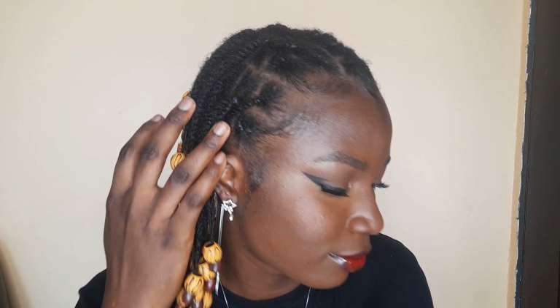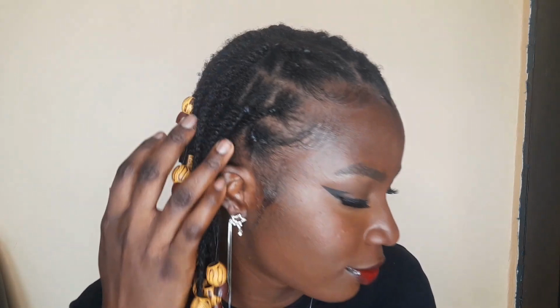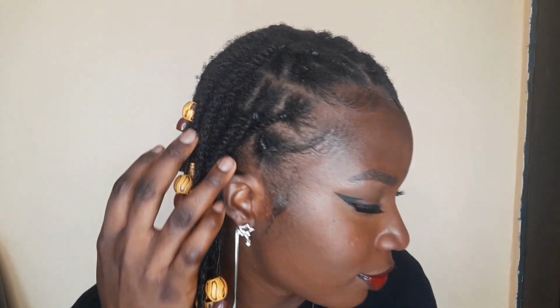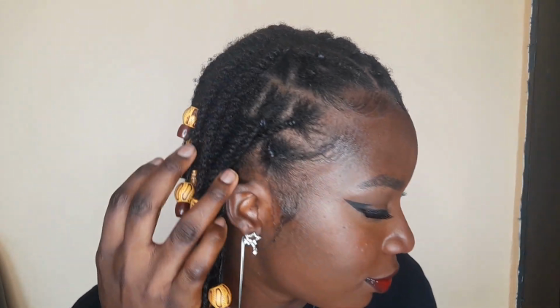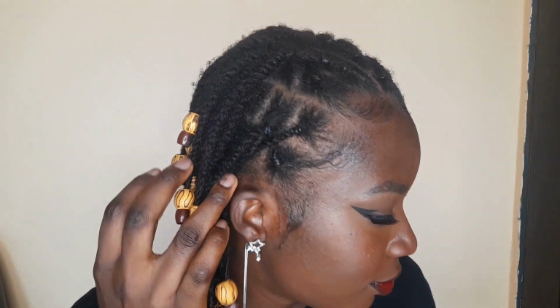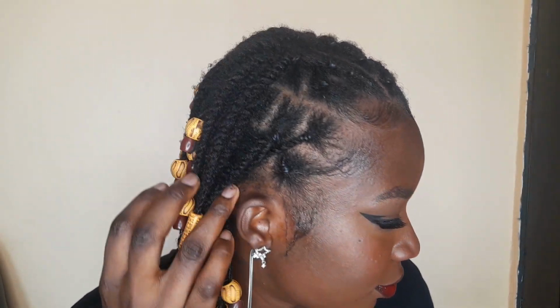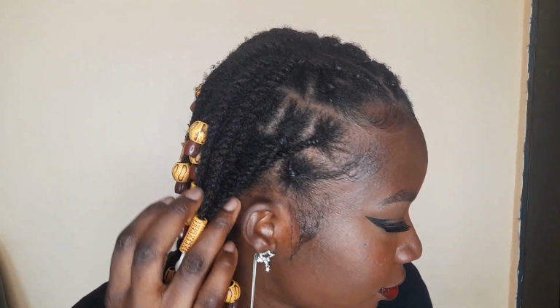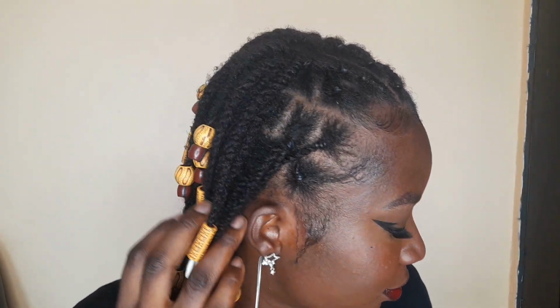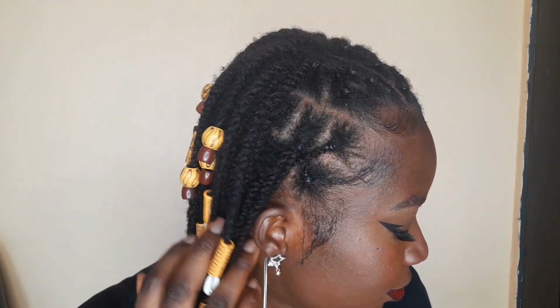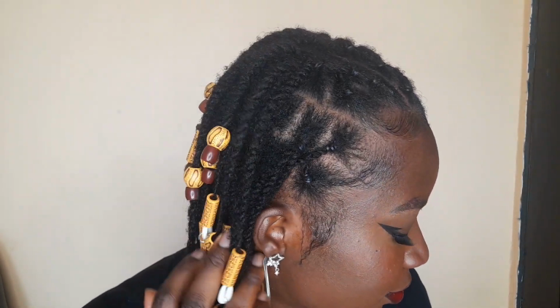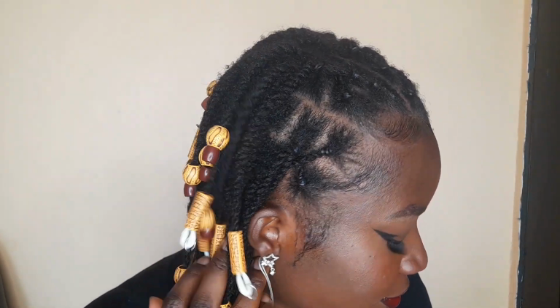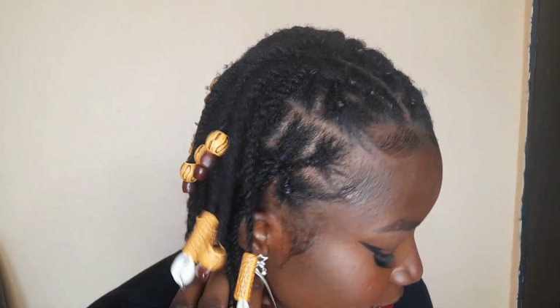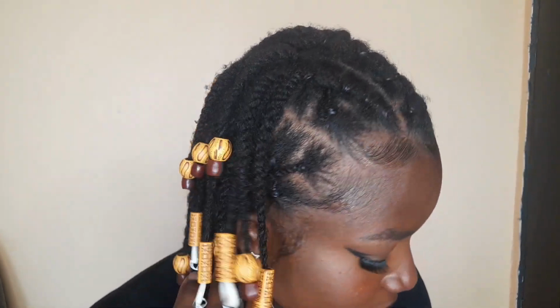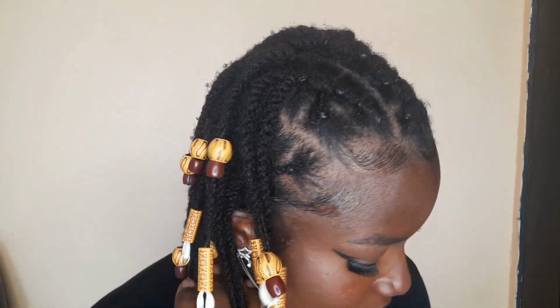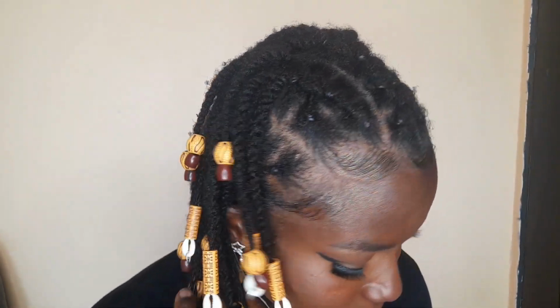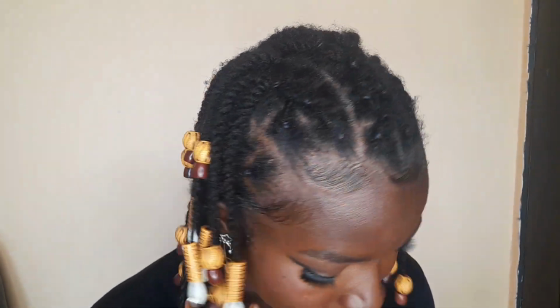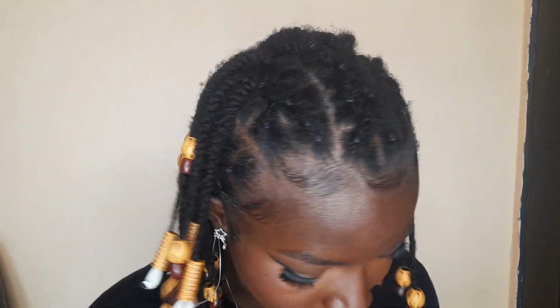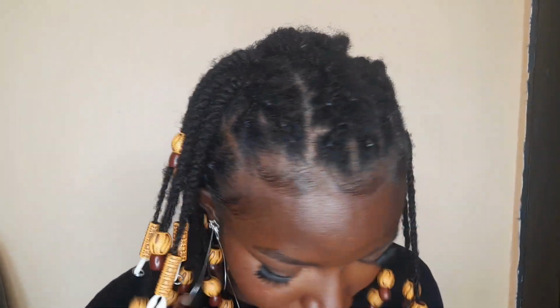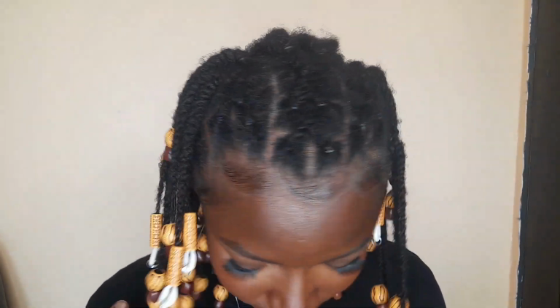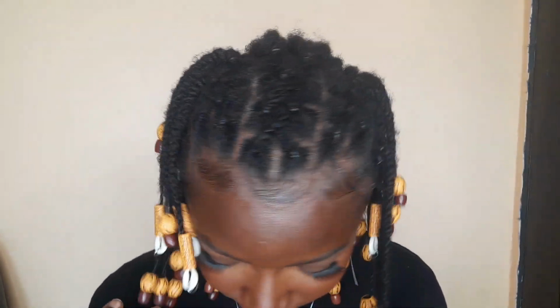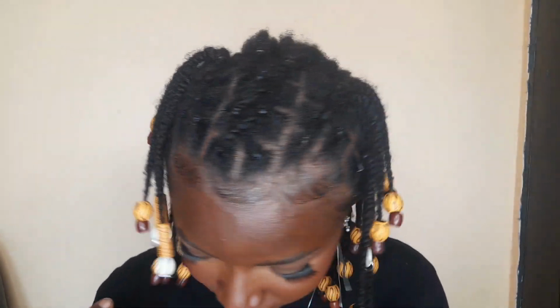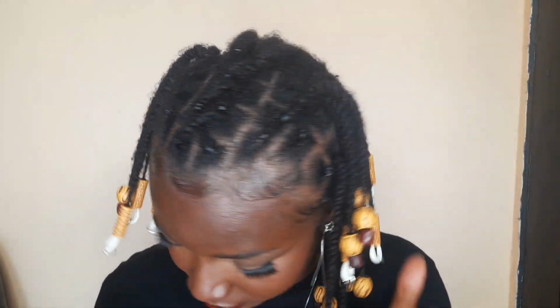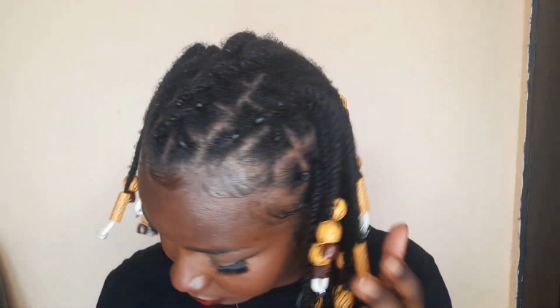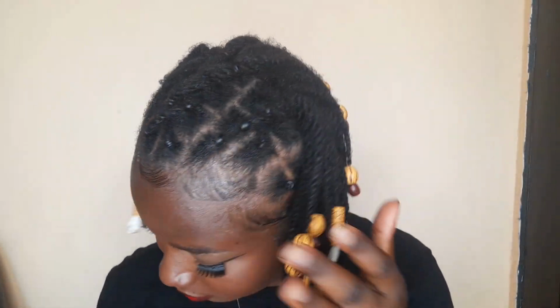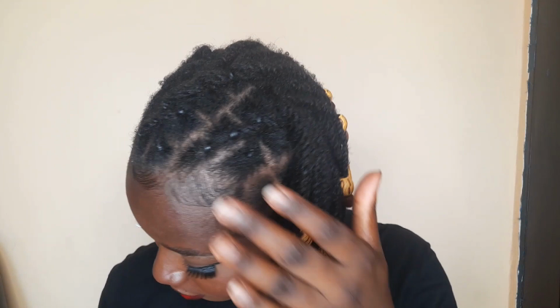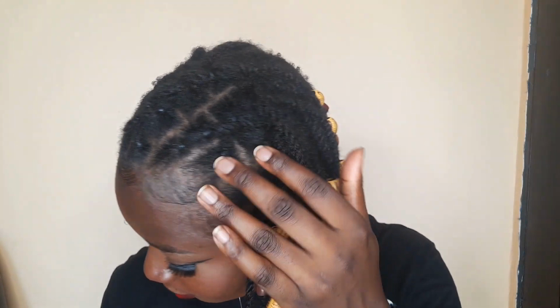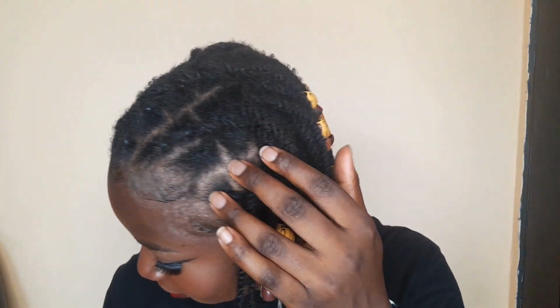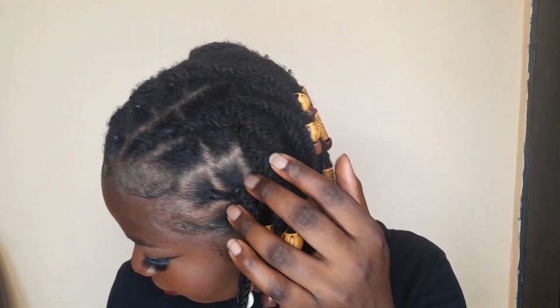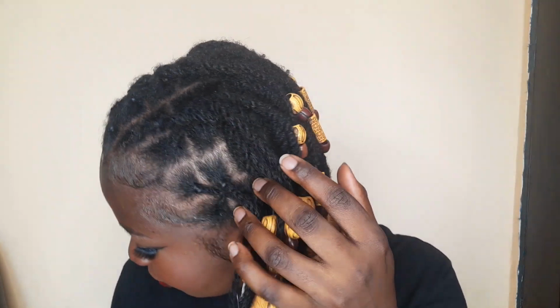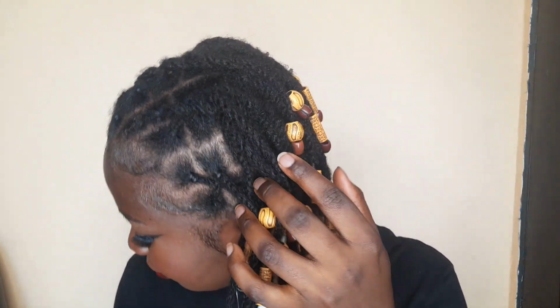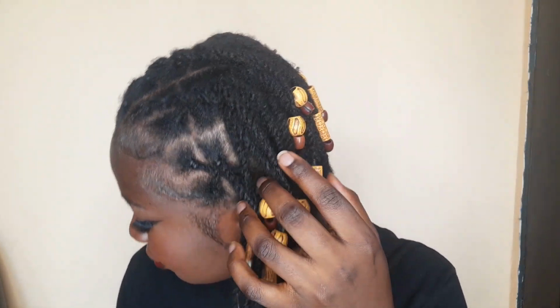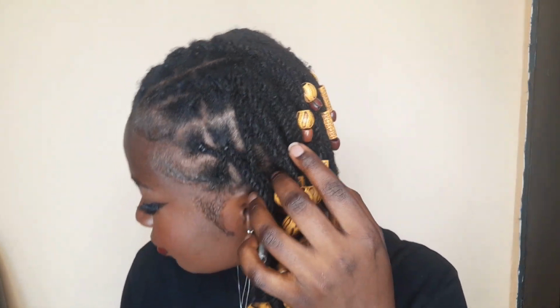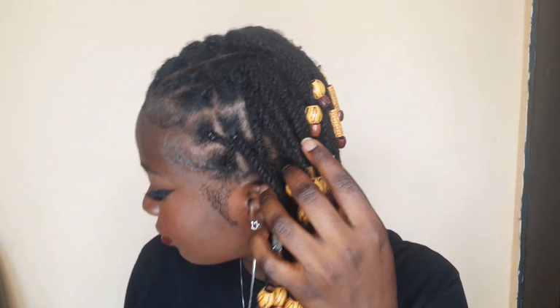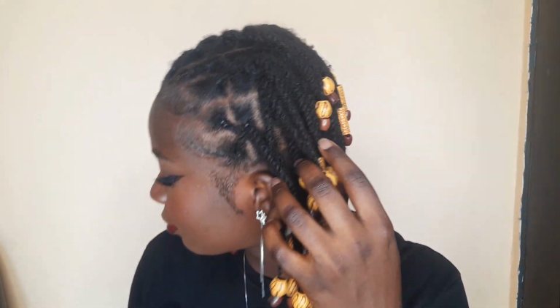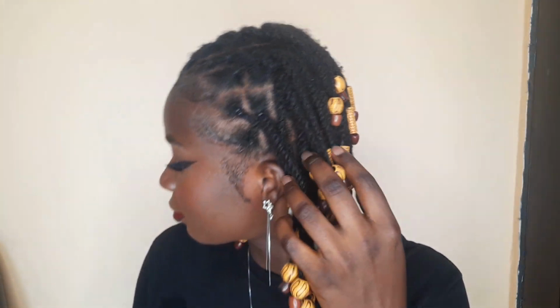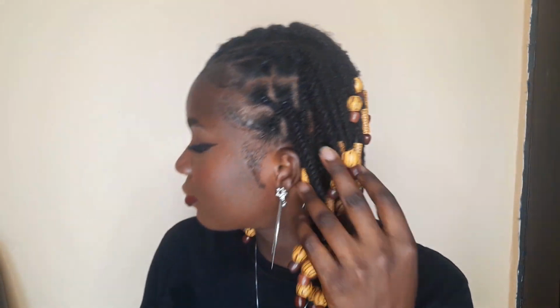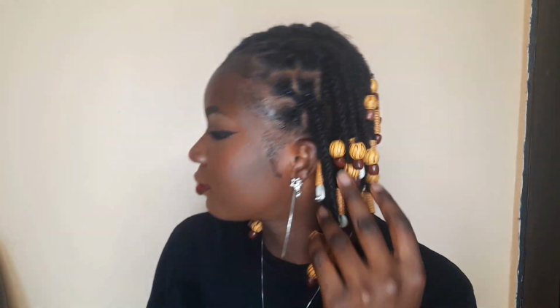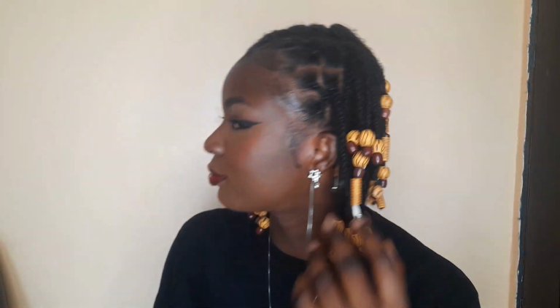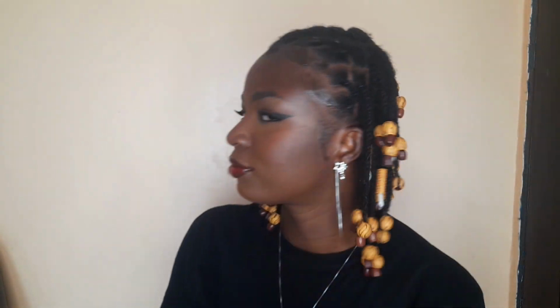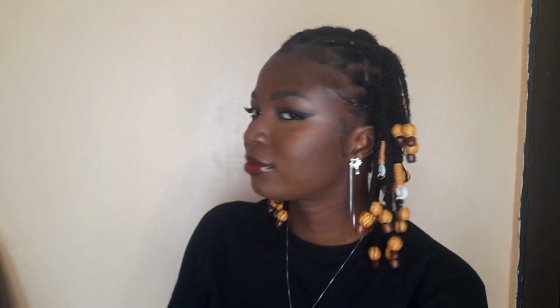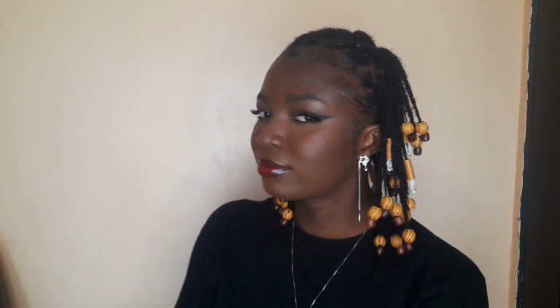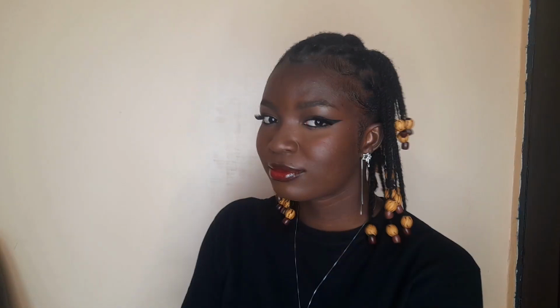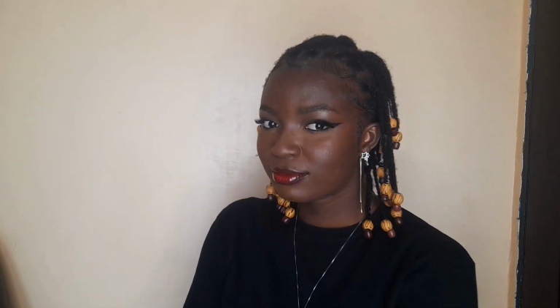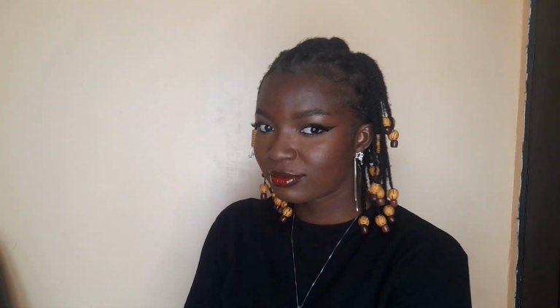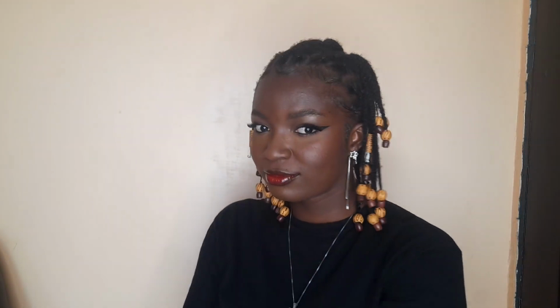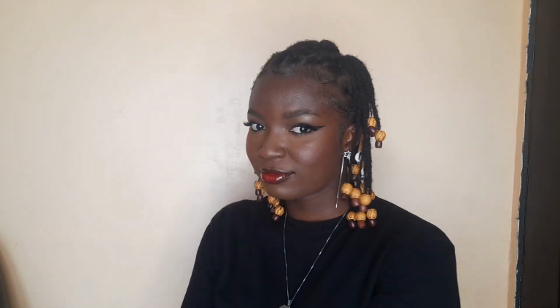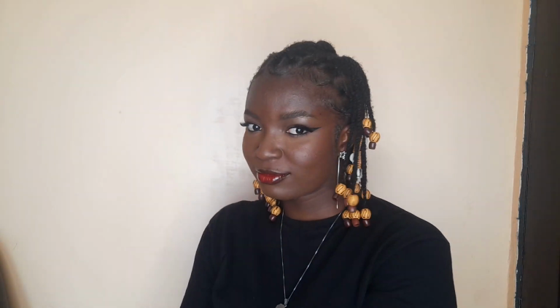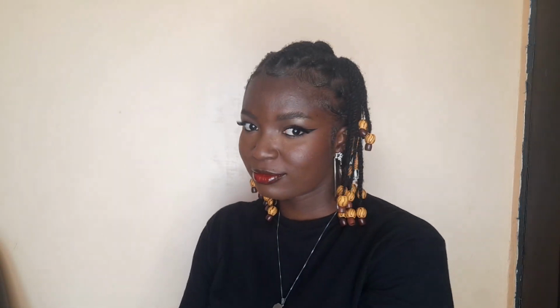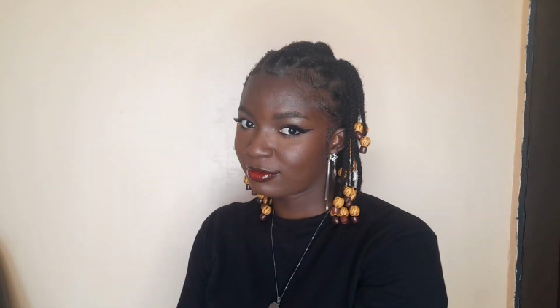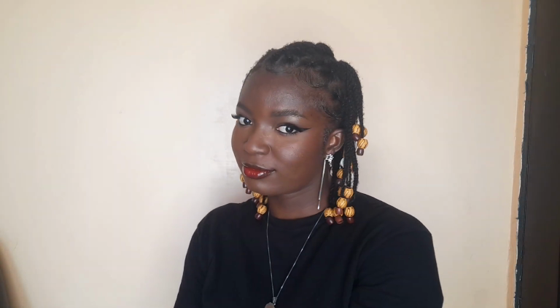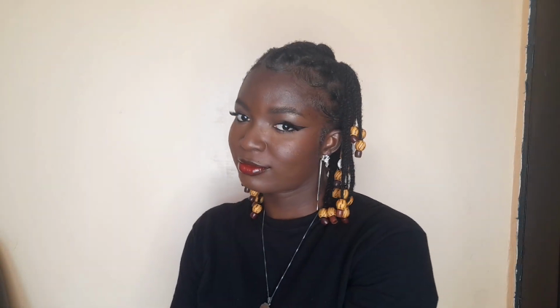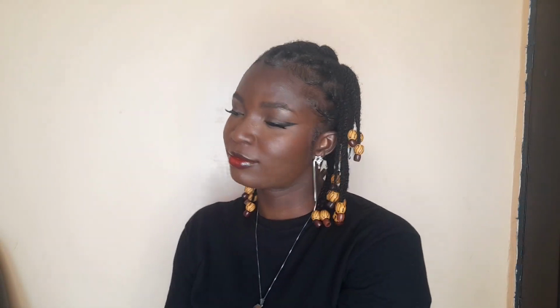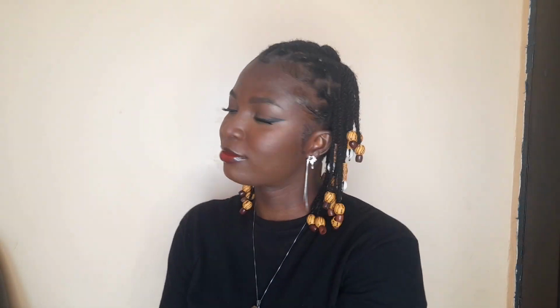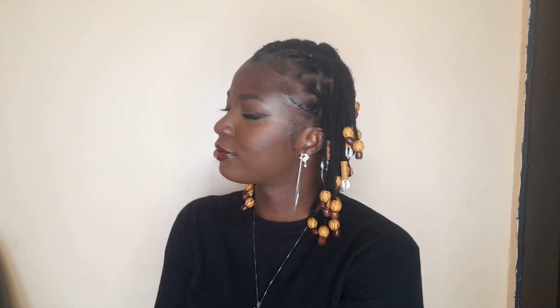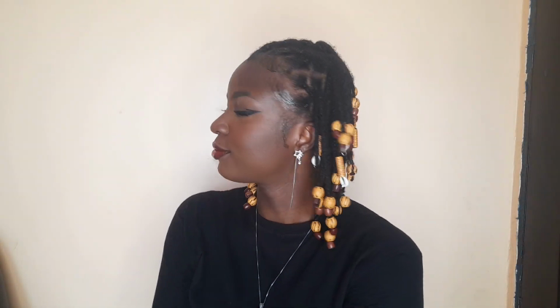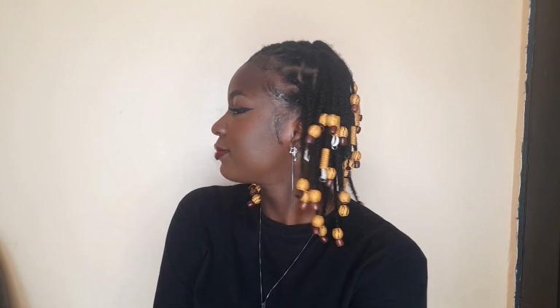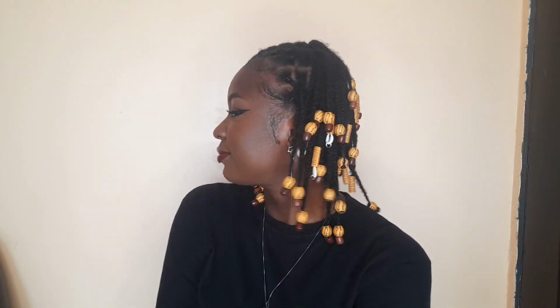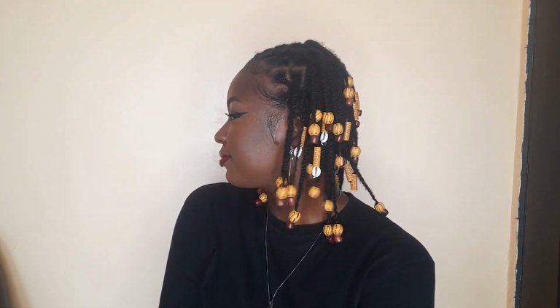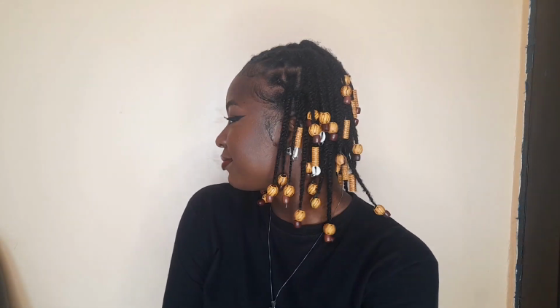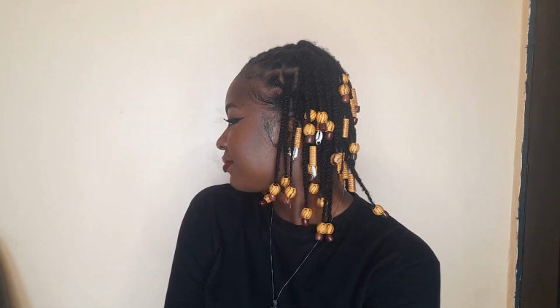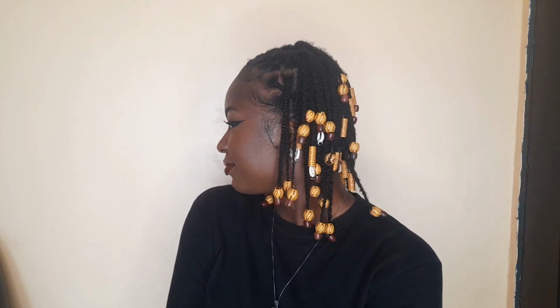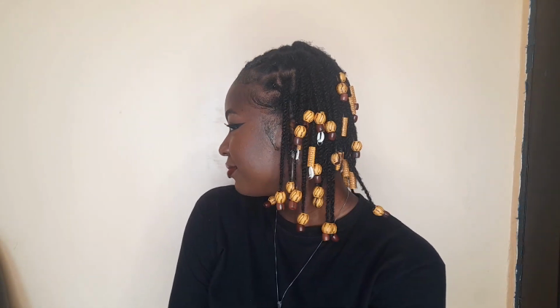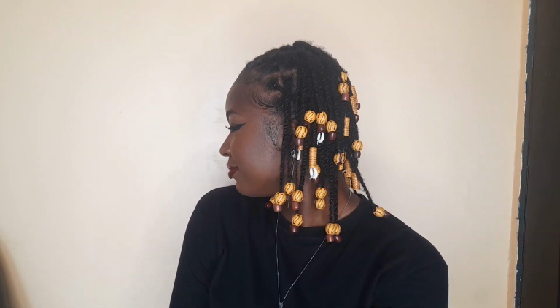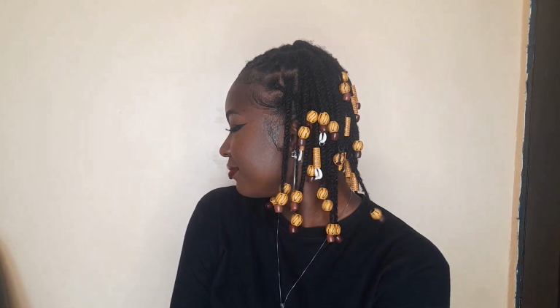Just like that criss-cross look, but that was one sided. This time around, I completed it throughout the front of my hair and this is the look!